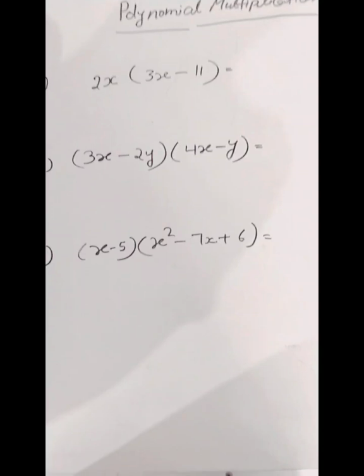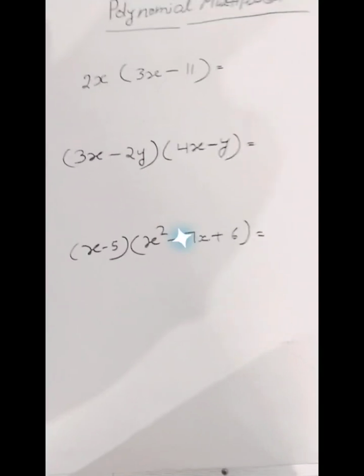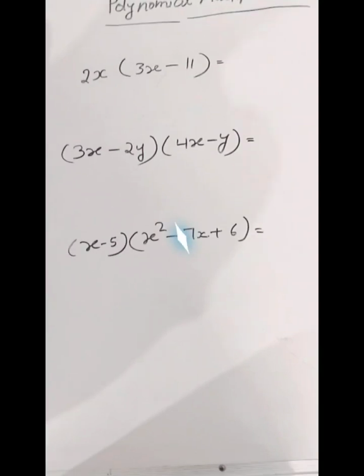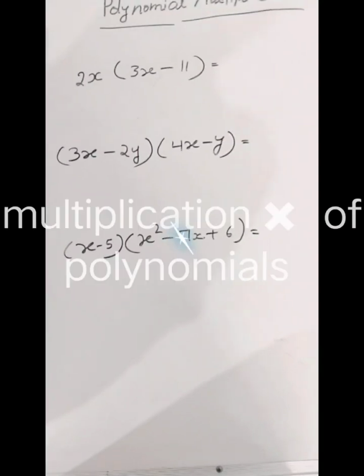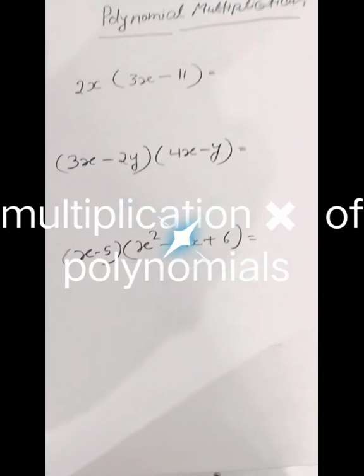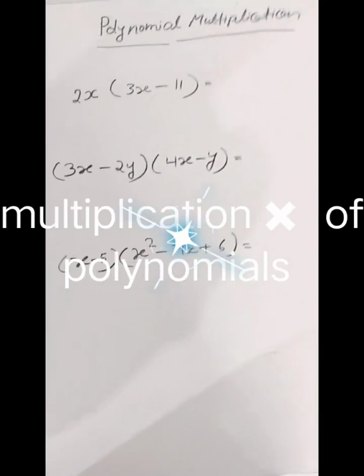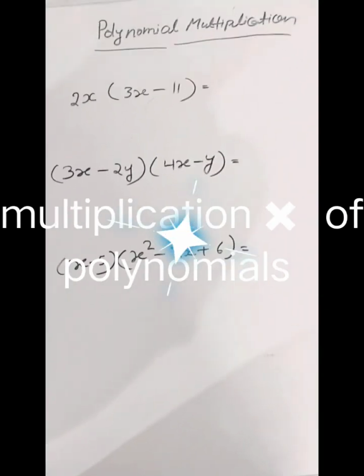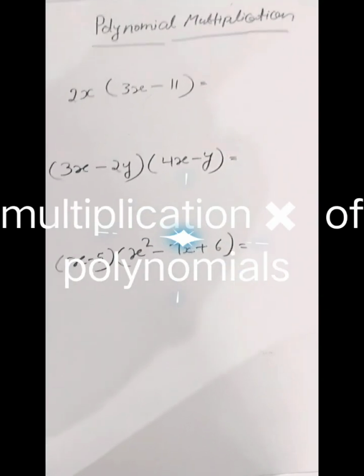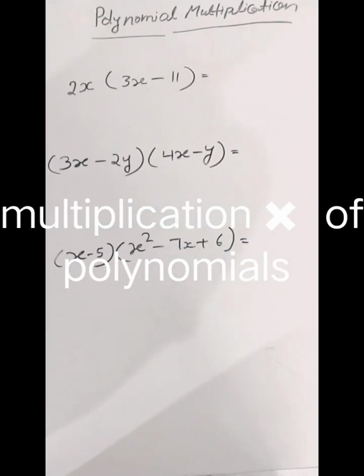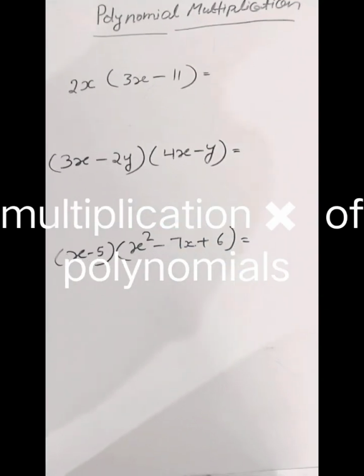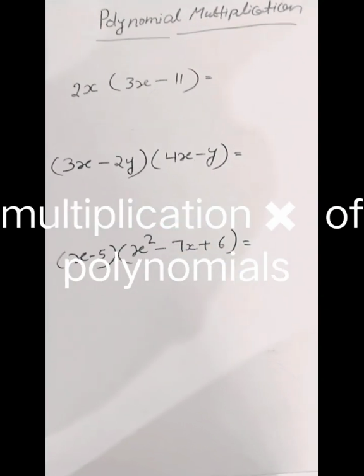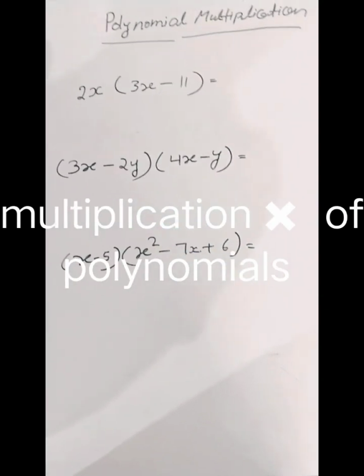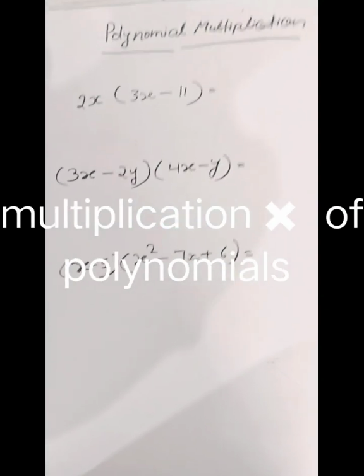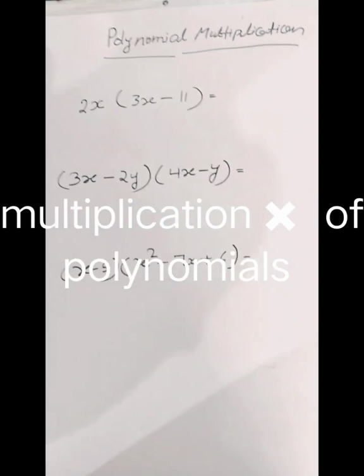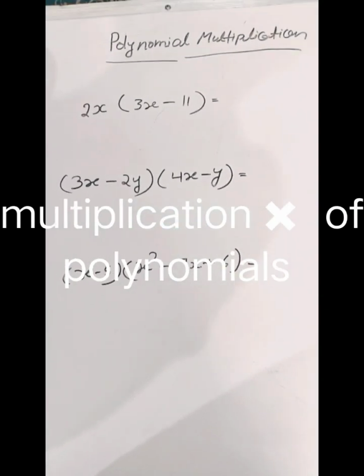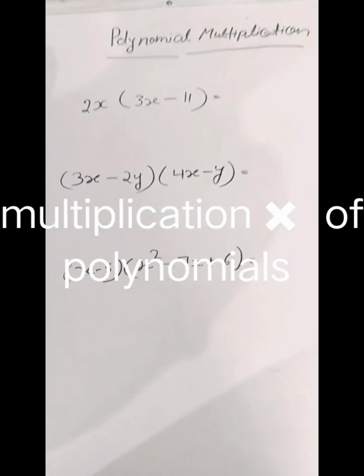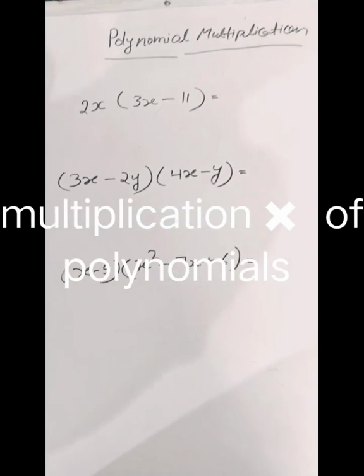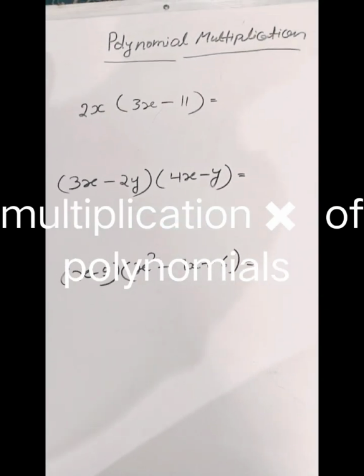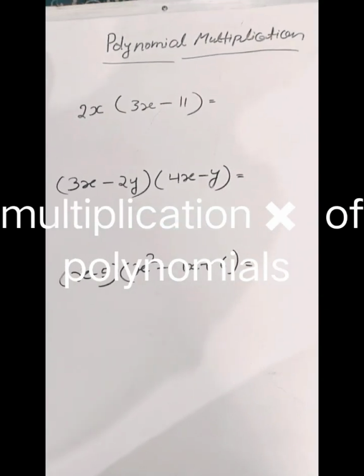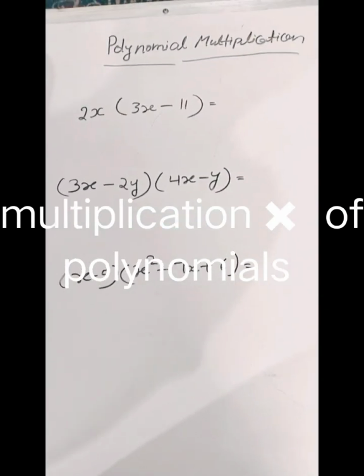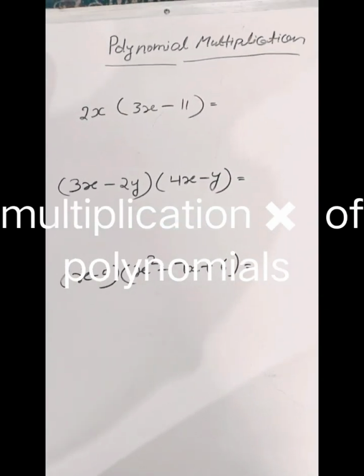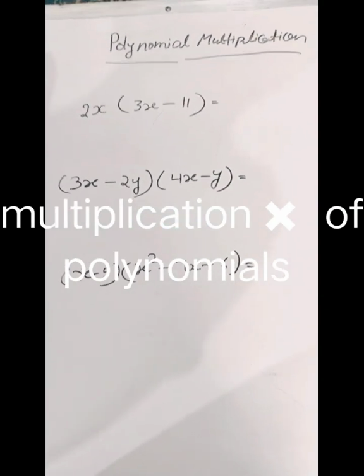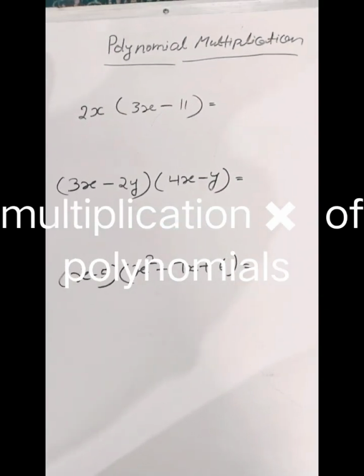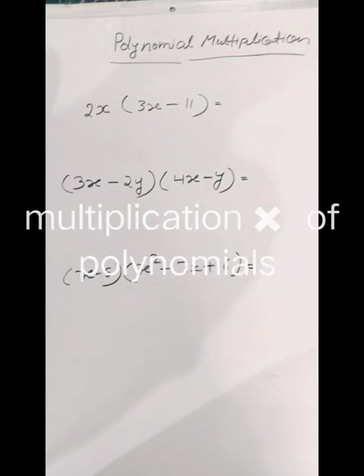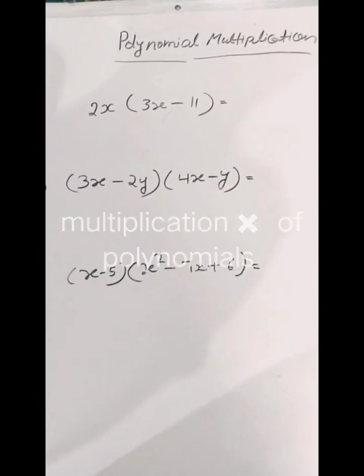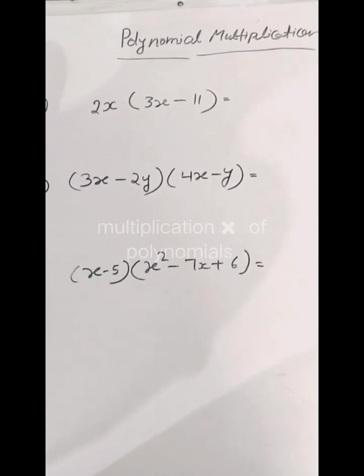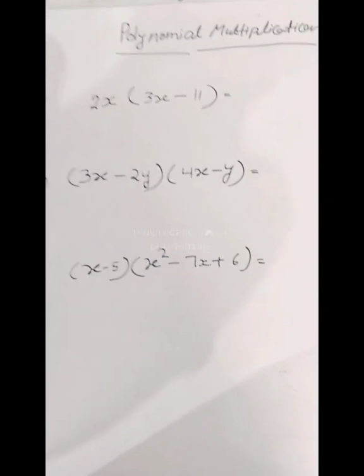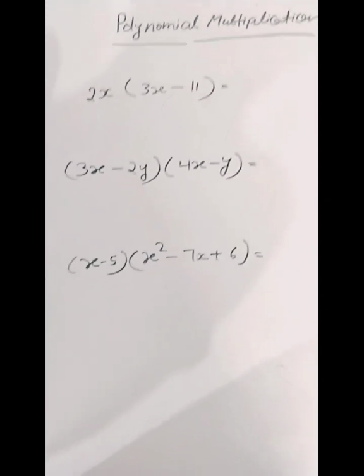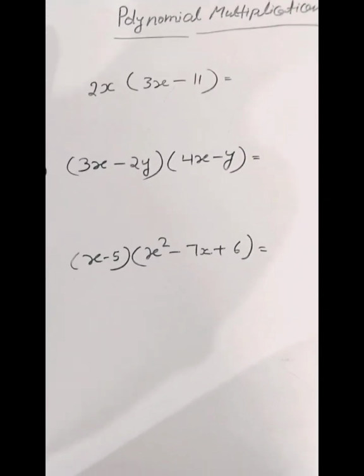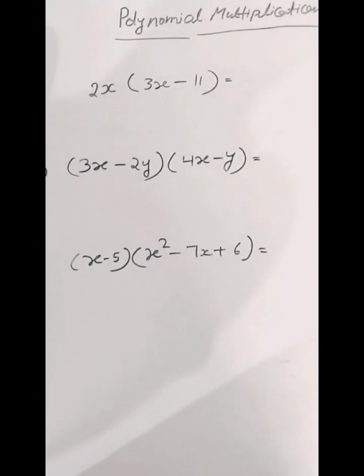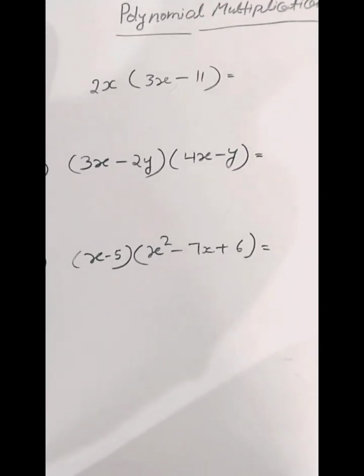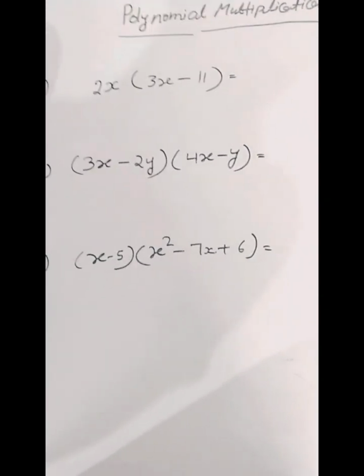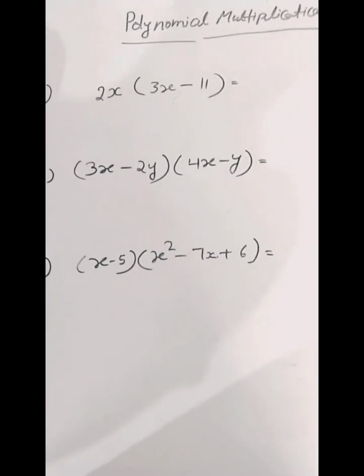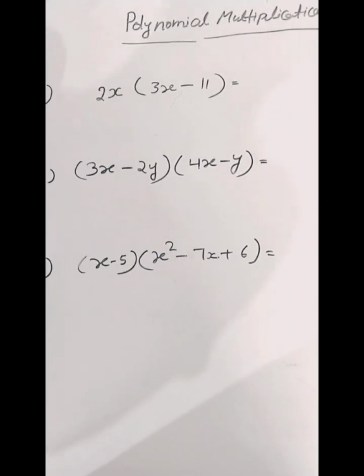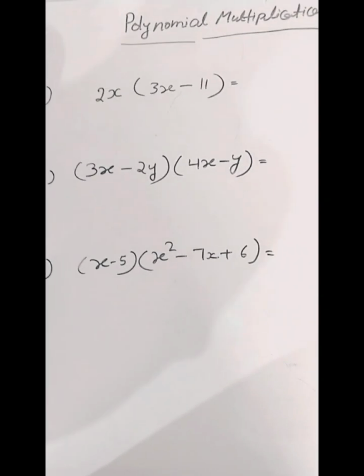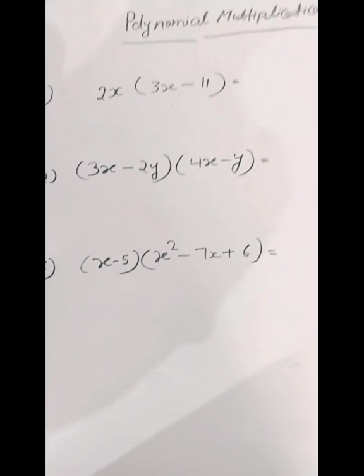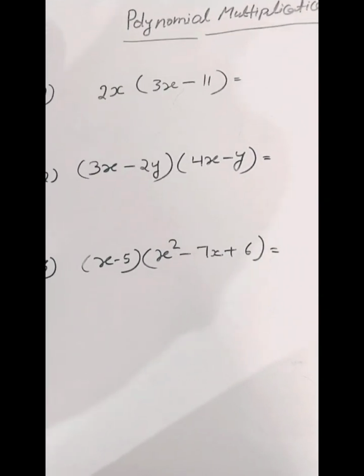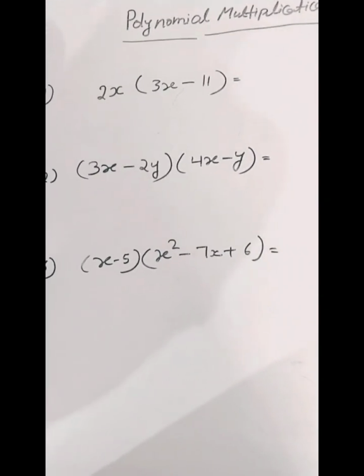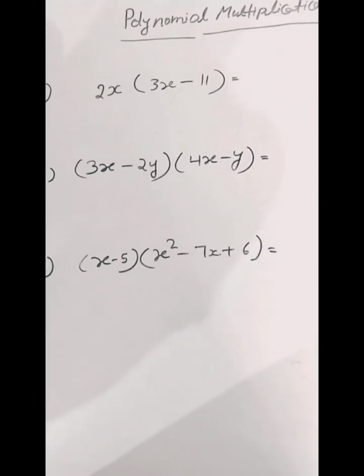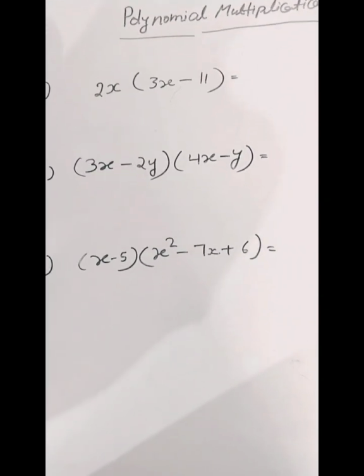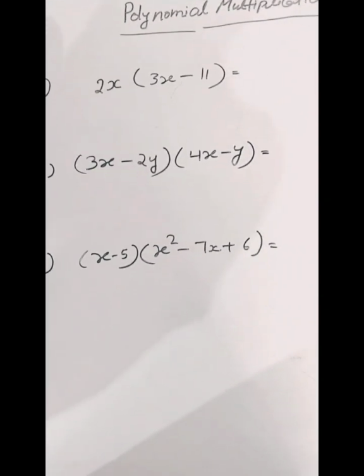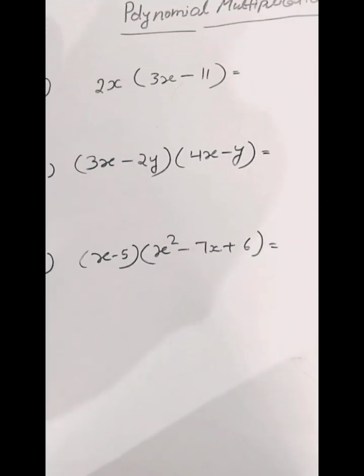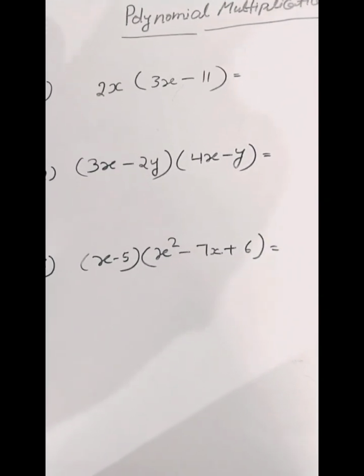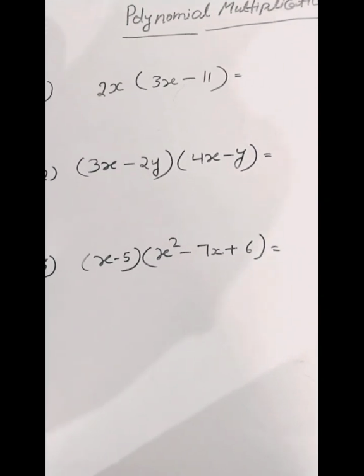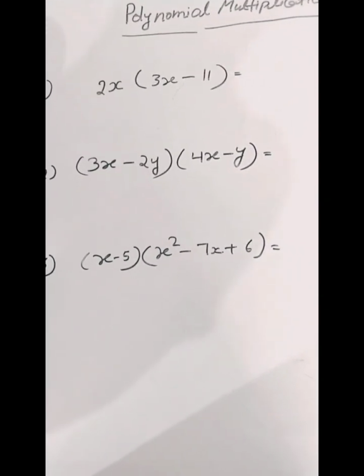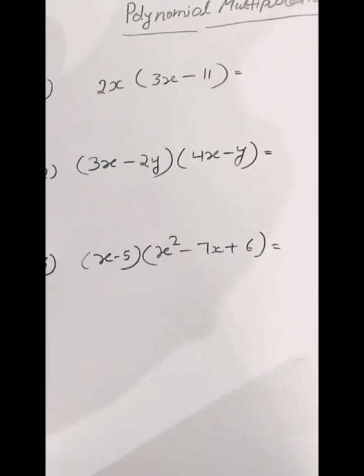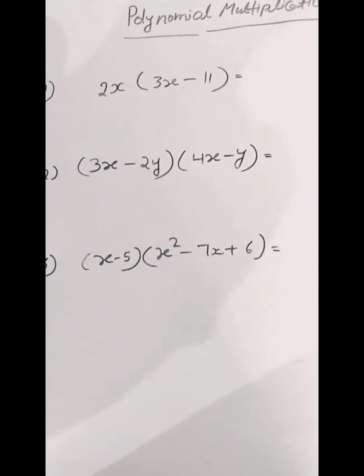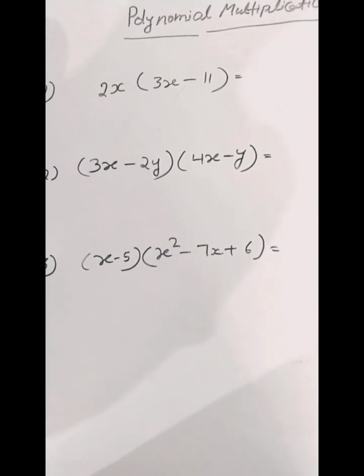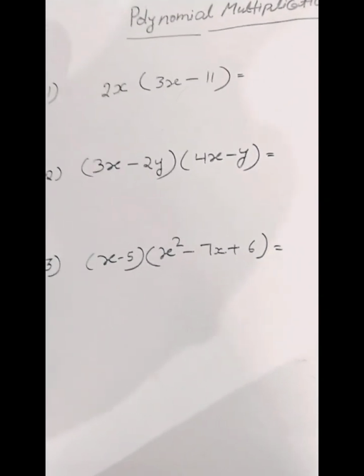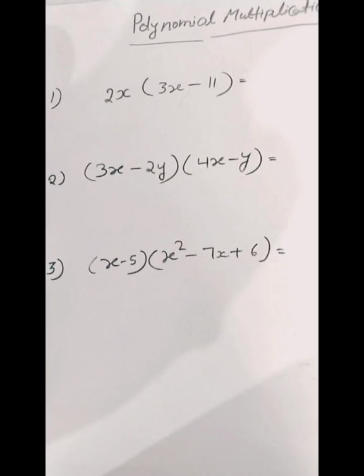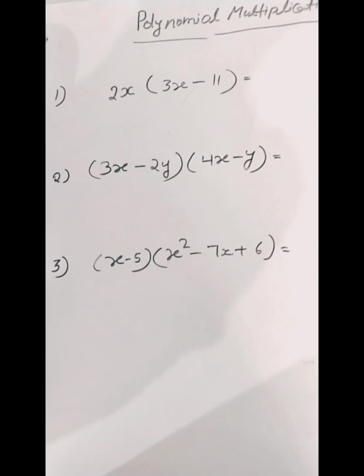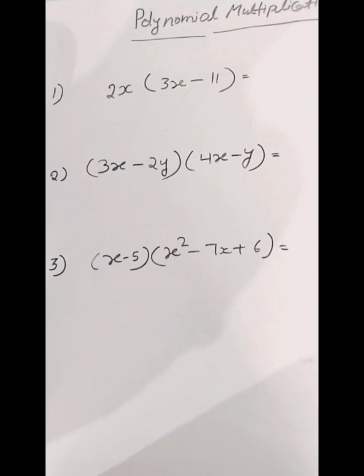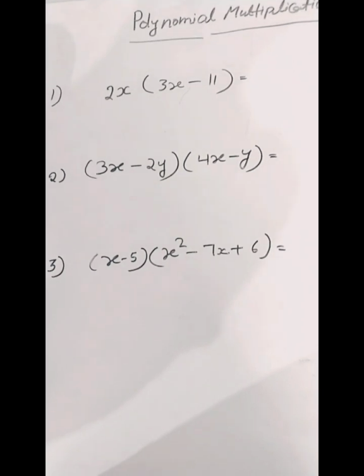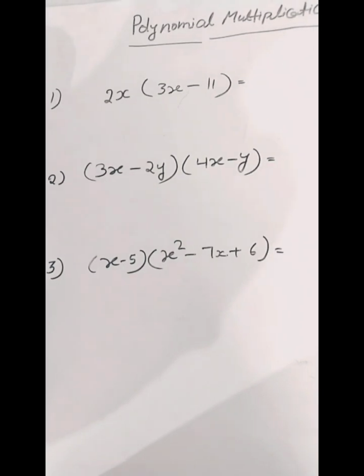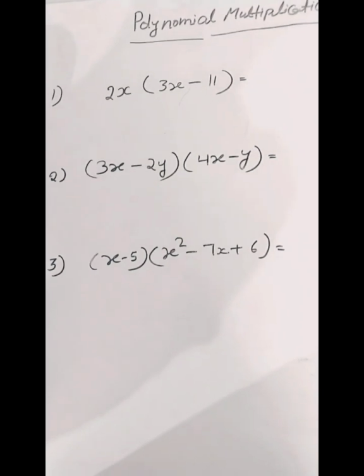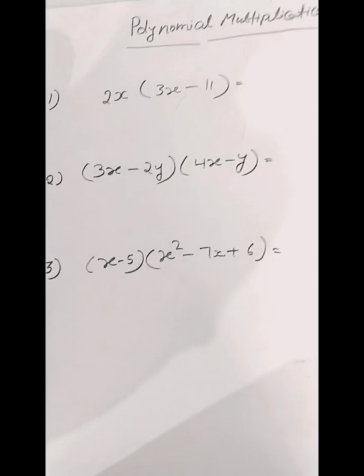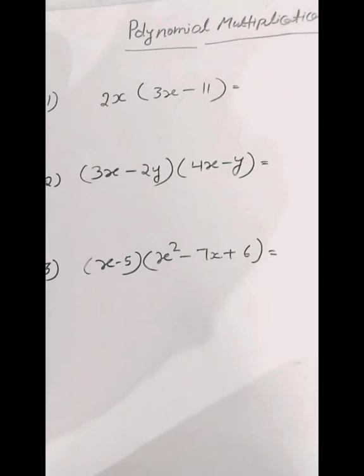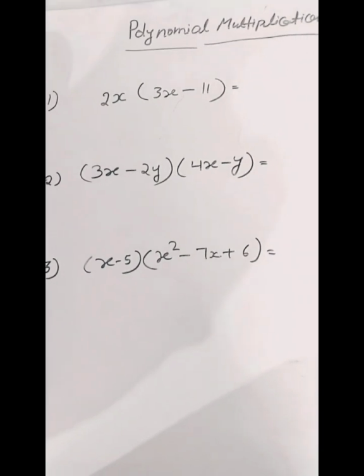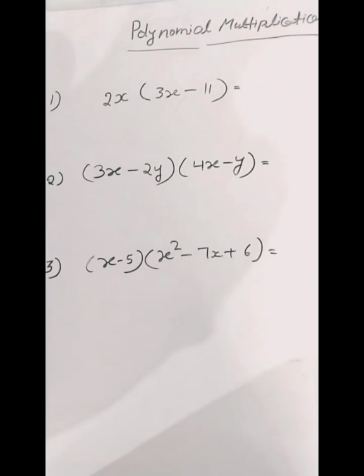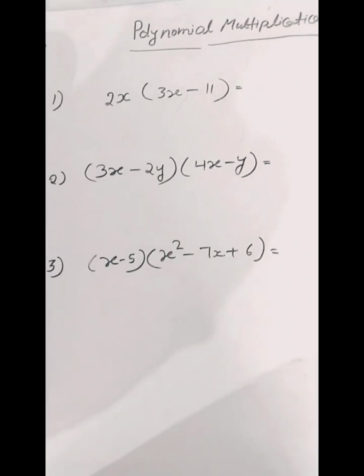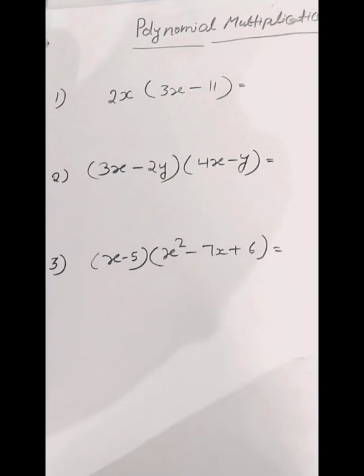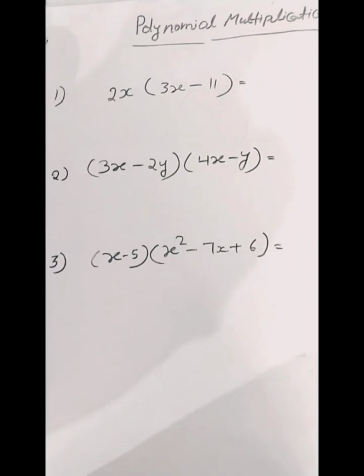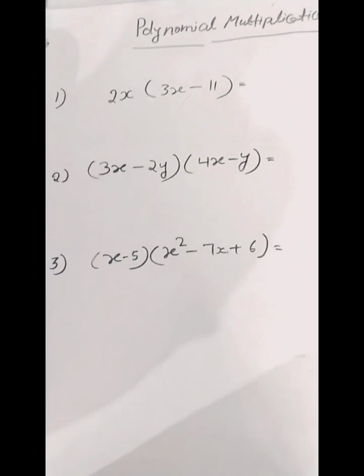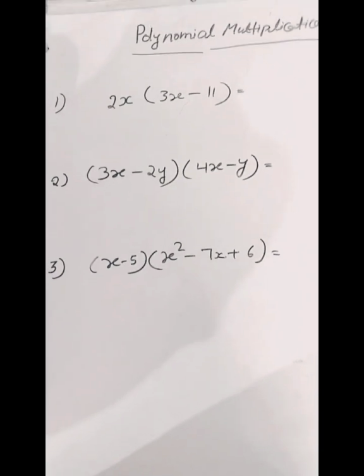Hey guys, welcome back to my channel, Mads and Manat. I am Manat and today I am going to tell you how to multiply polynomials.